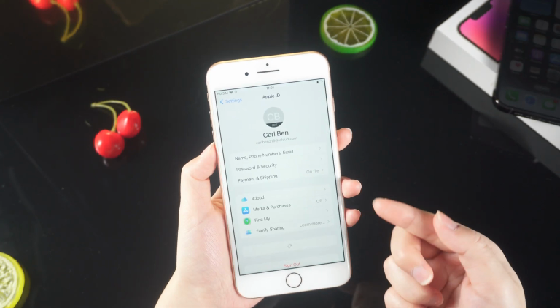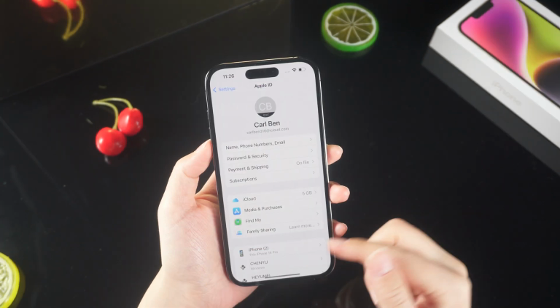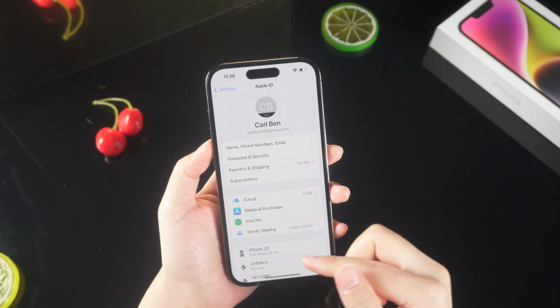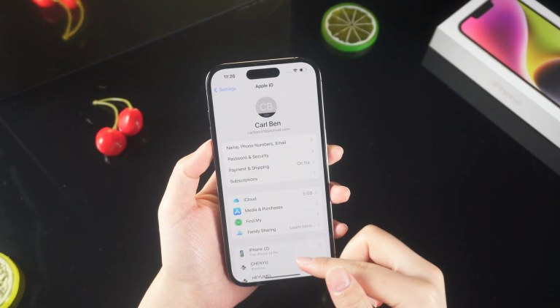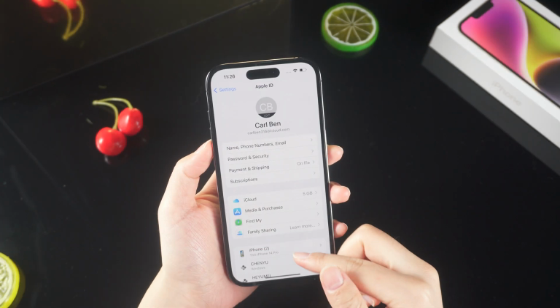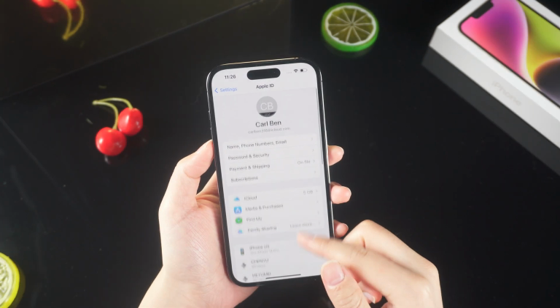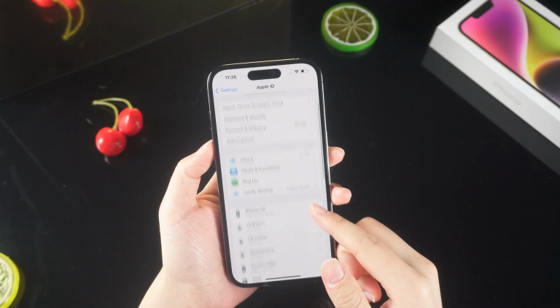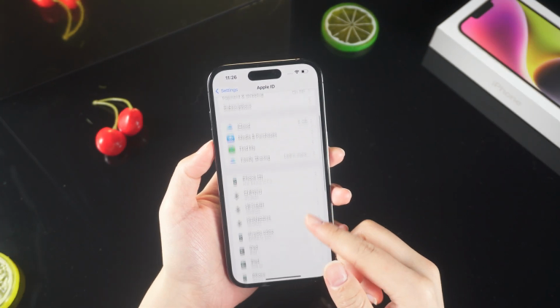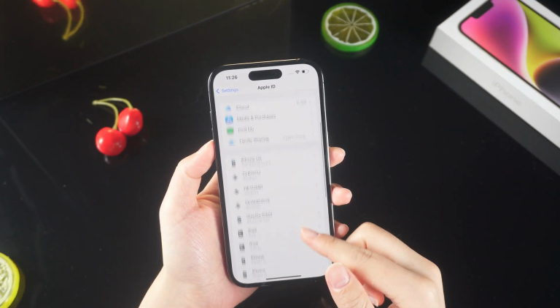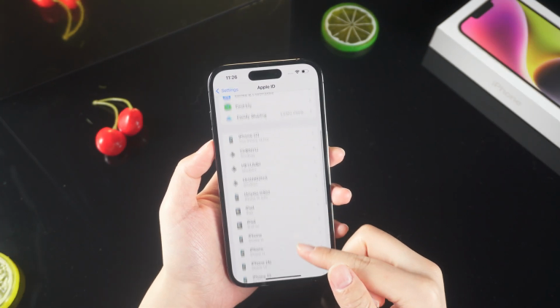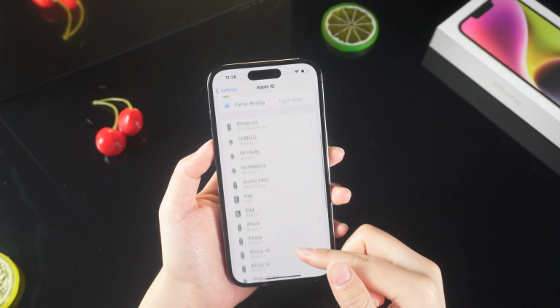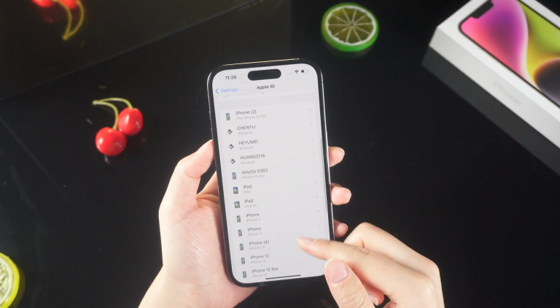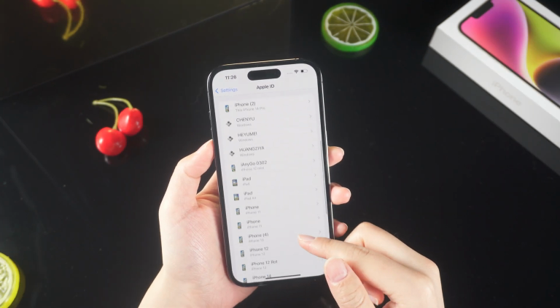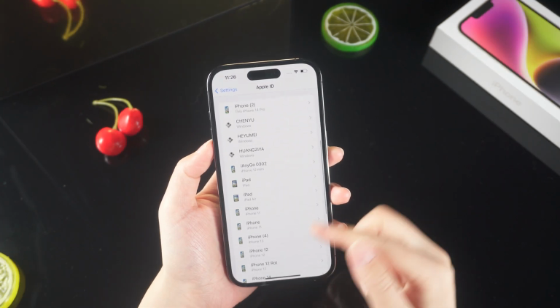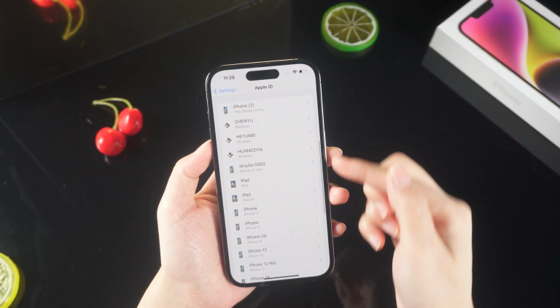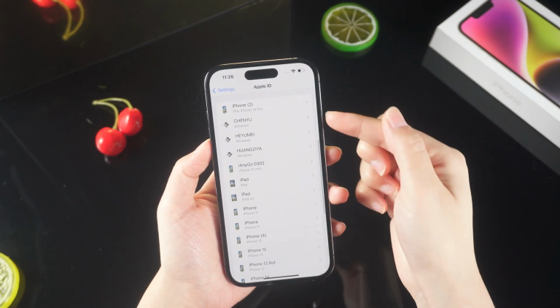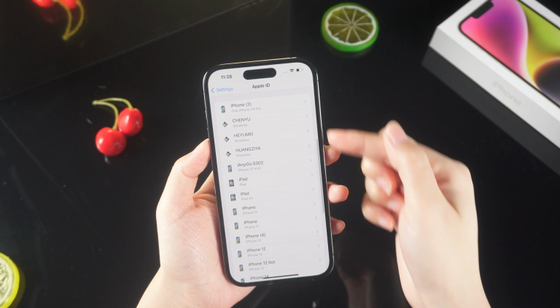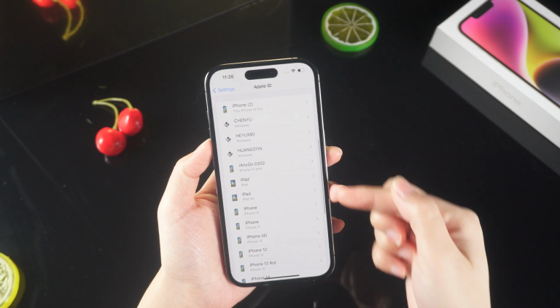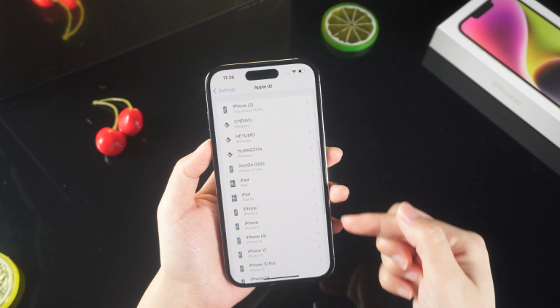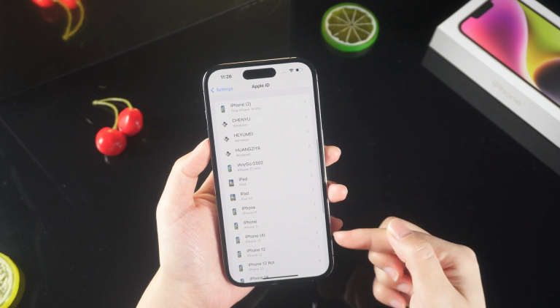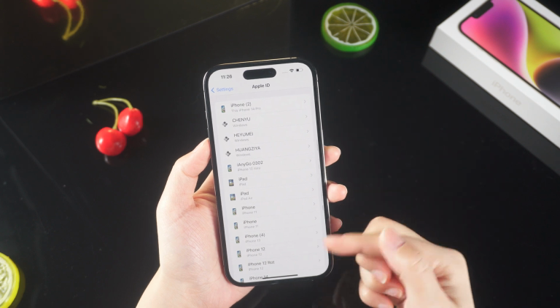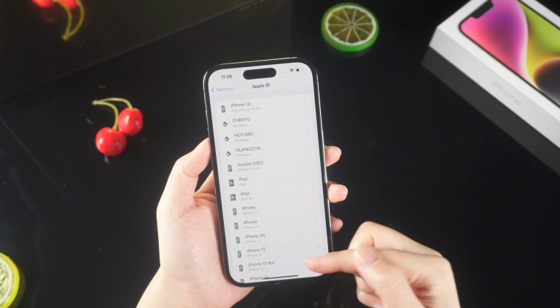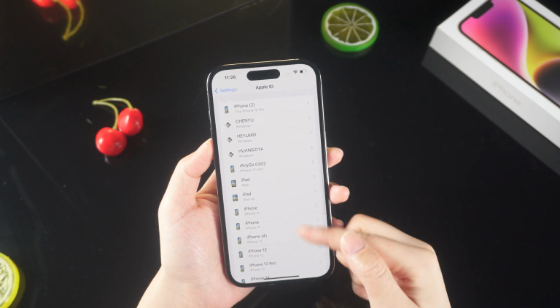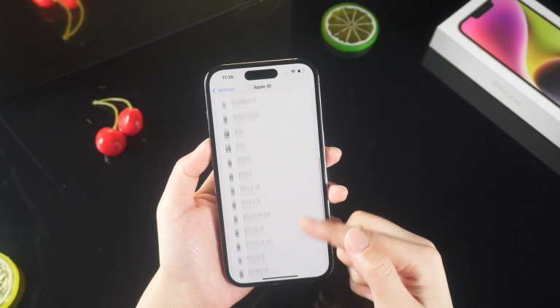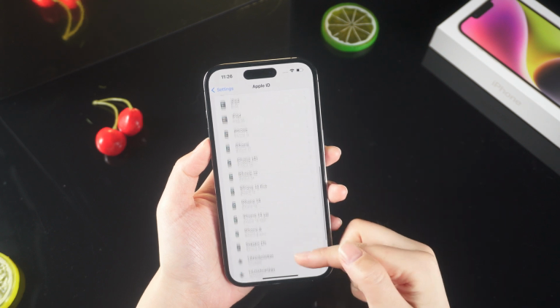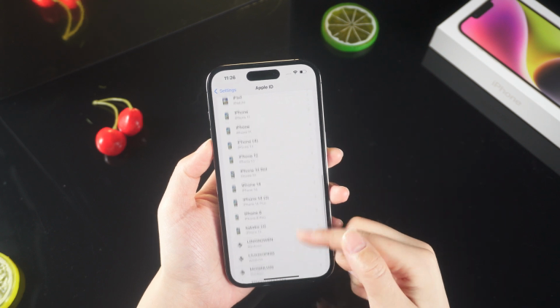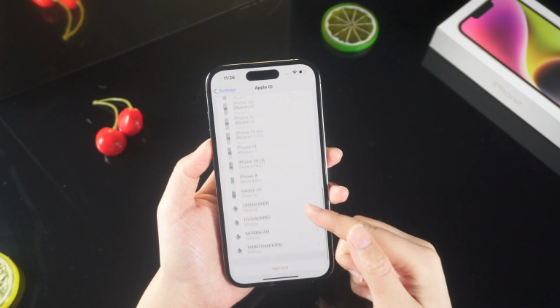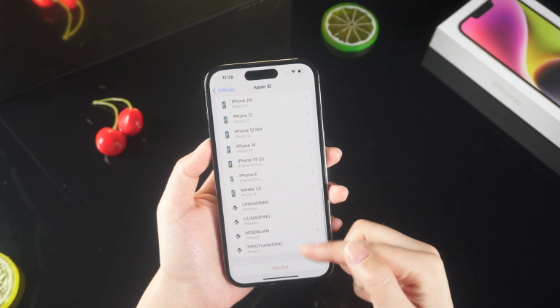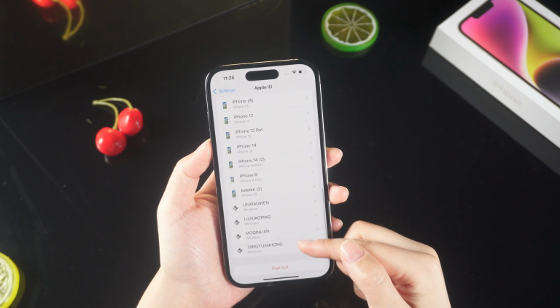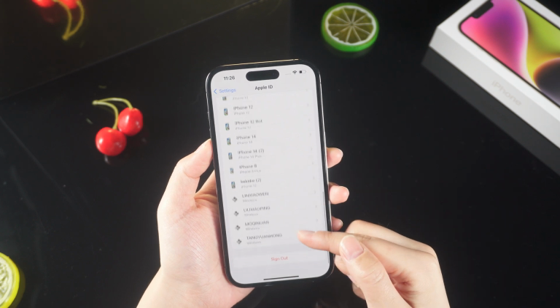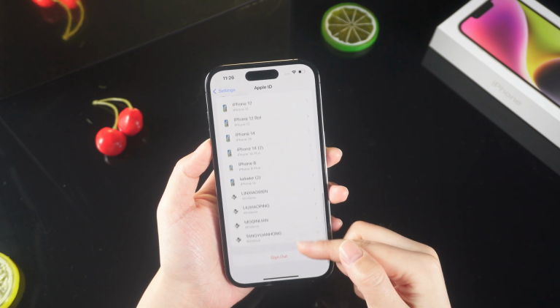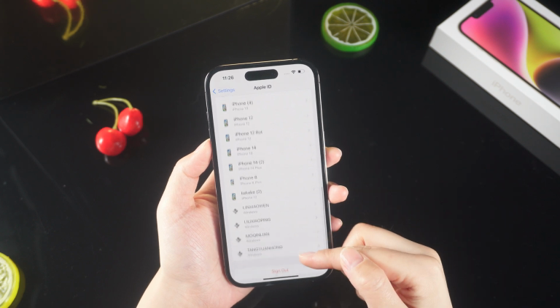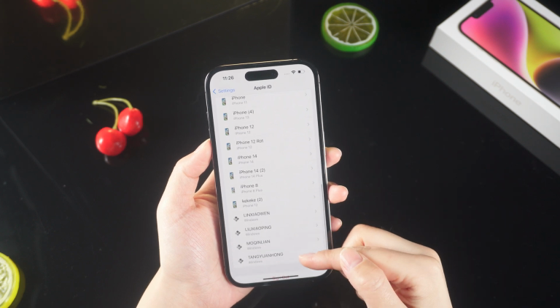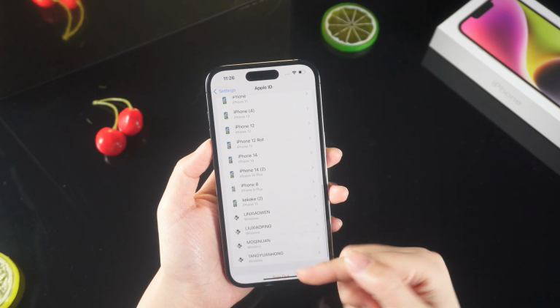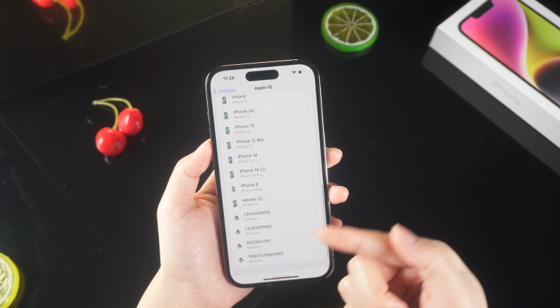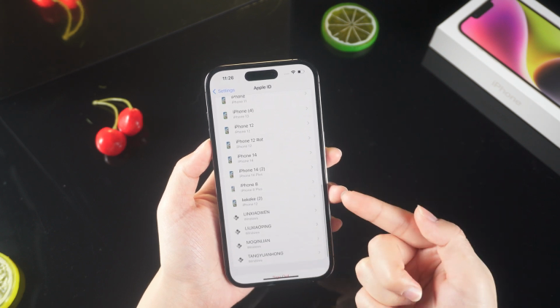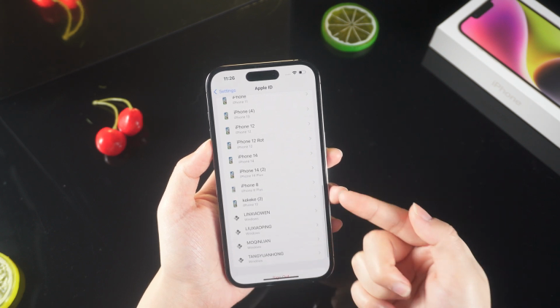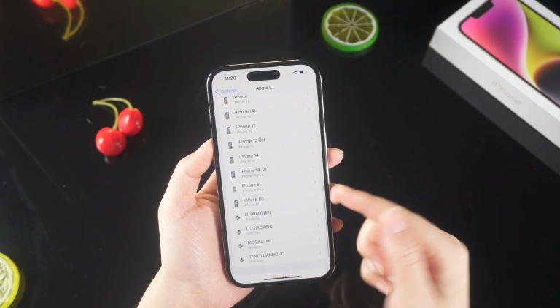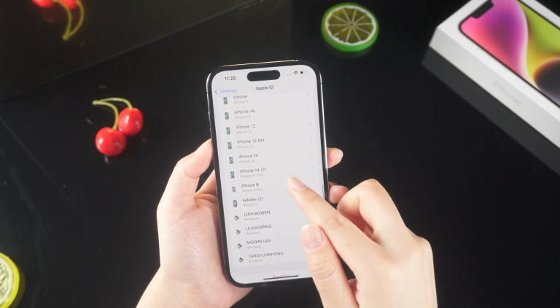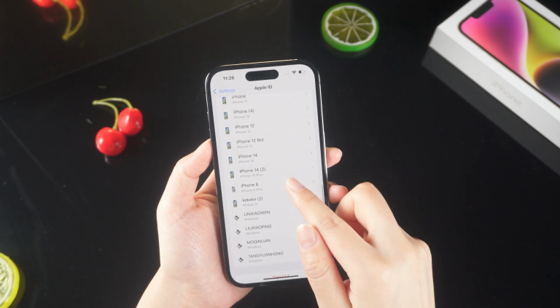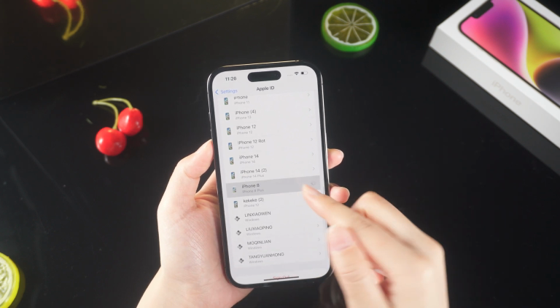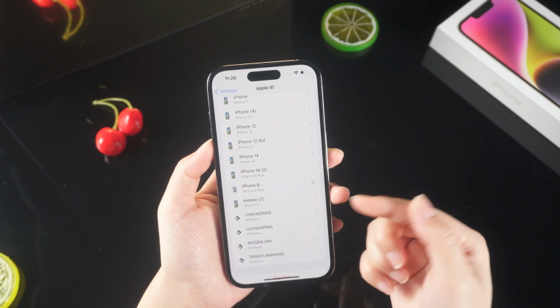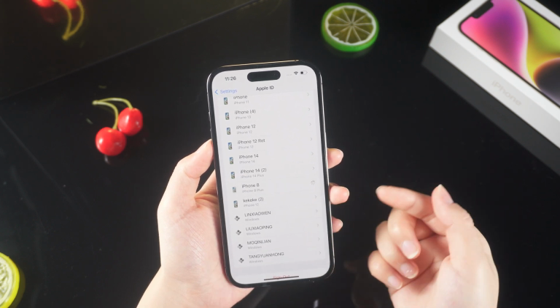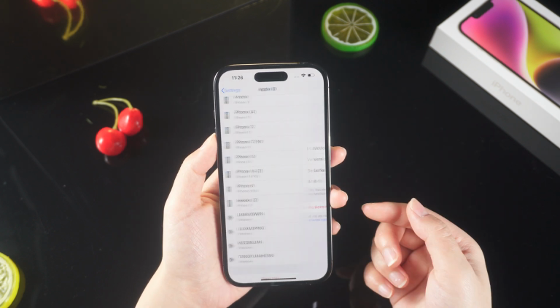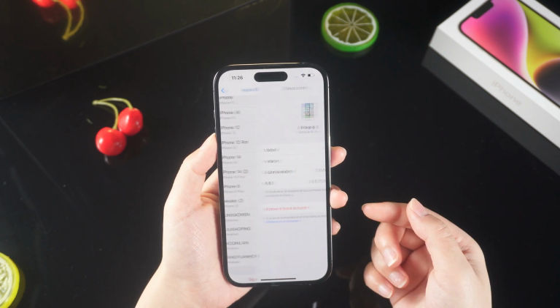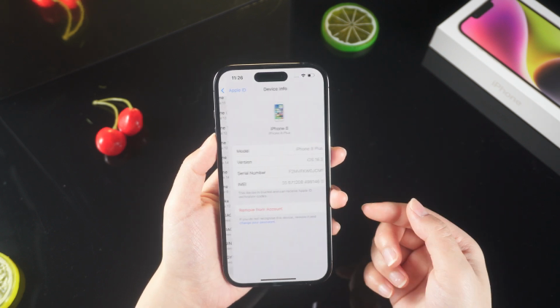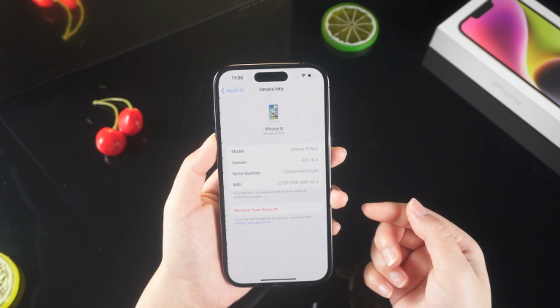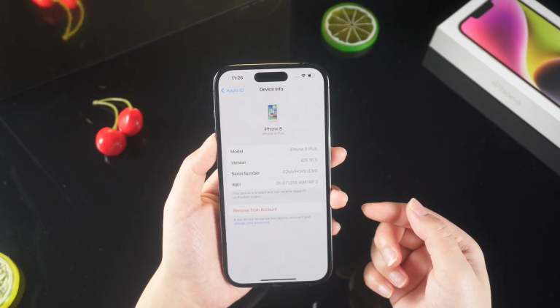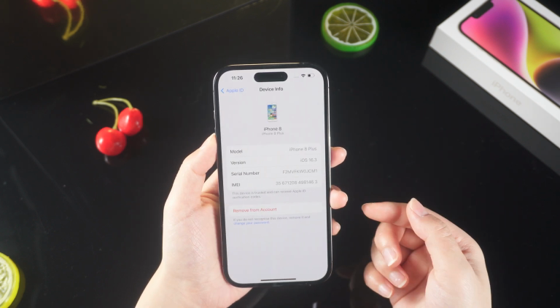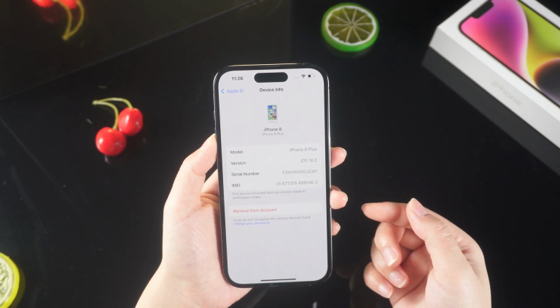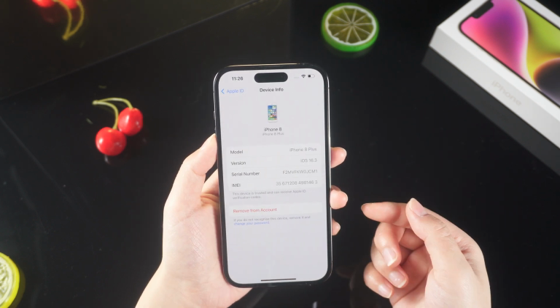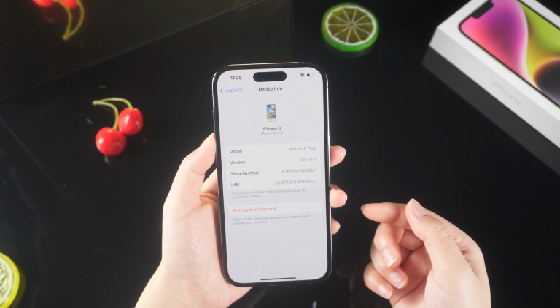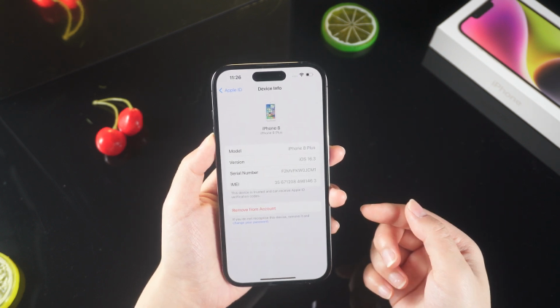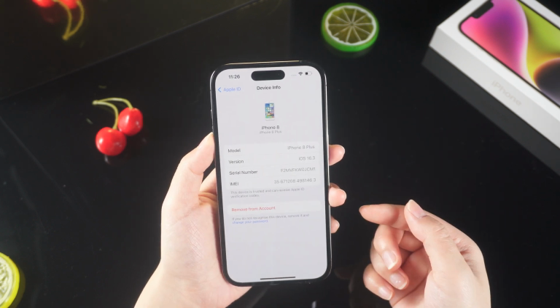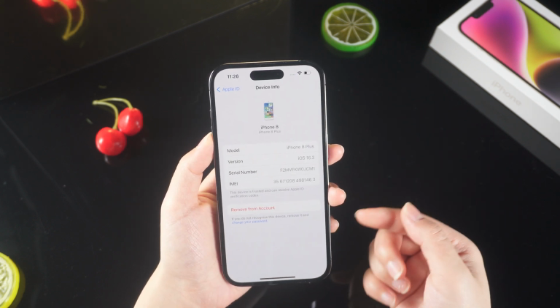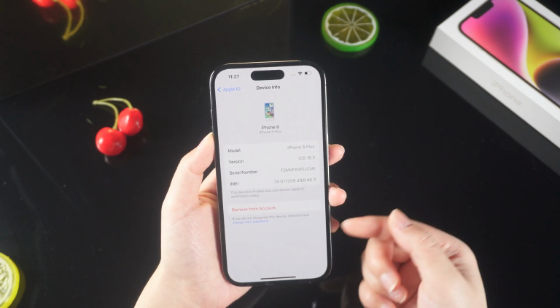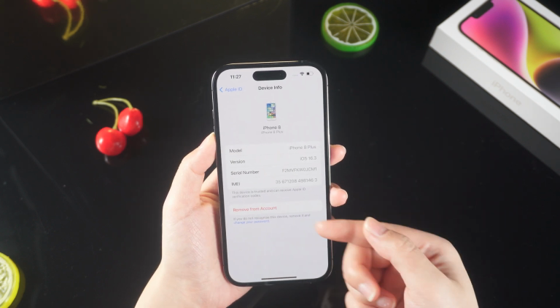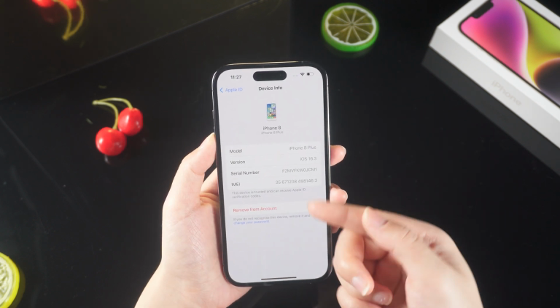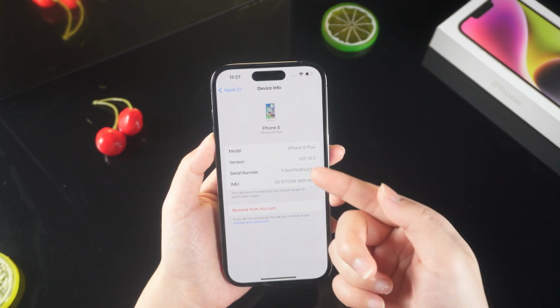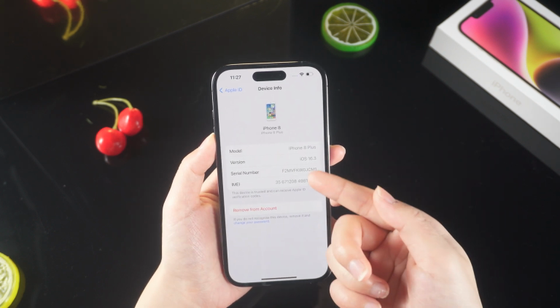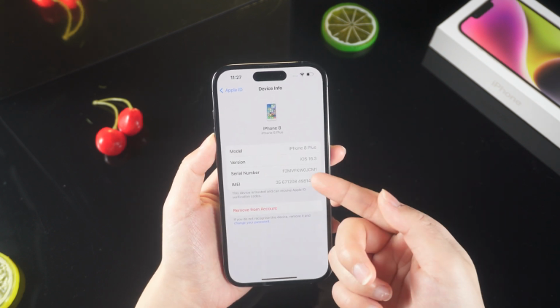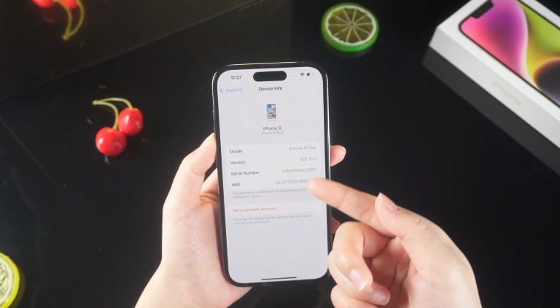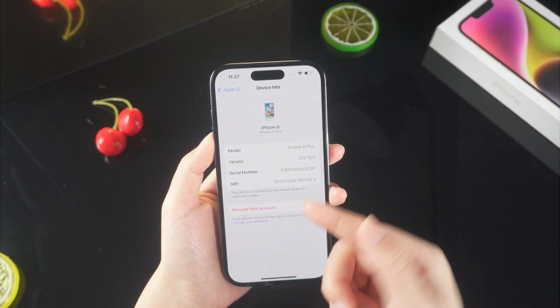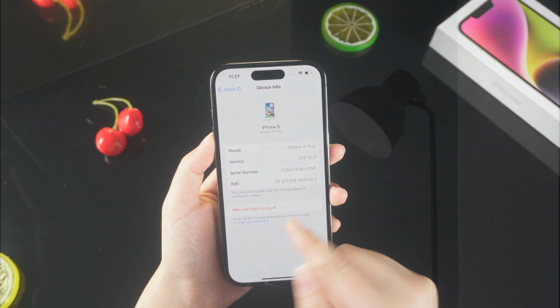Then you can log into your Apple ID on this iPhone 8. If you want to remove this device from the account, you can select it and click Remove from Account.